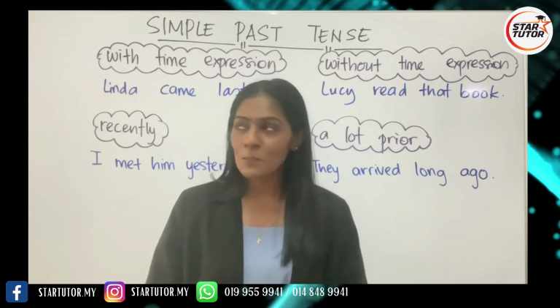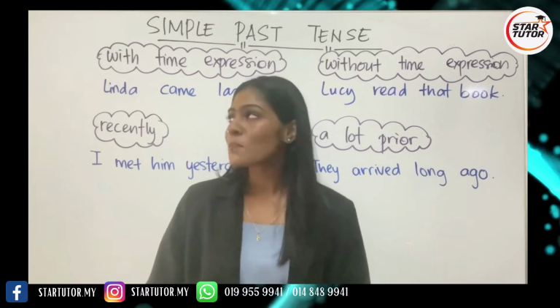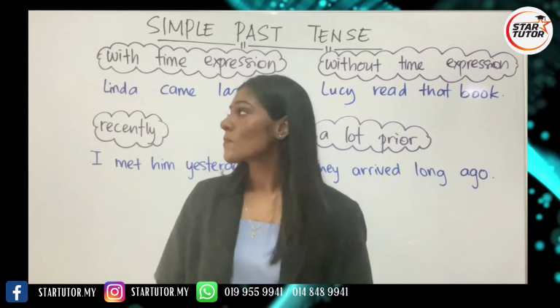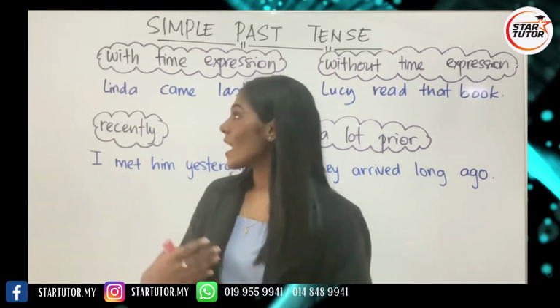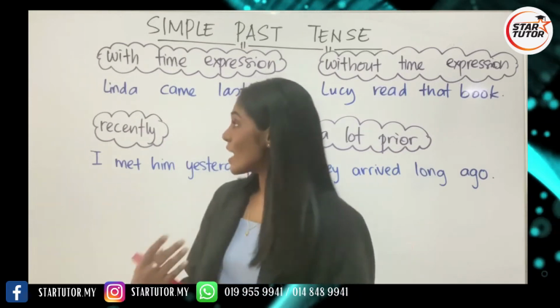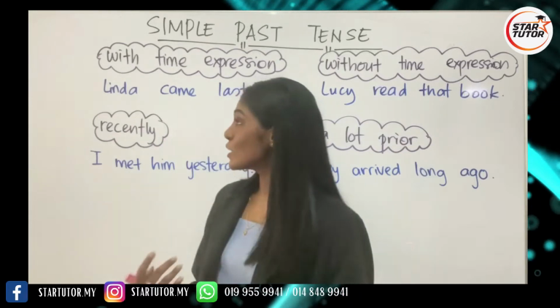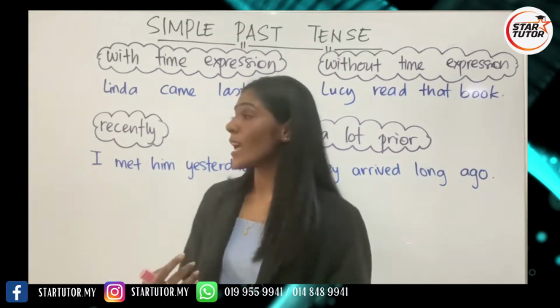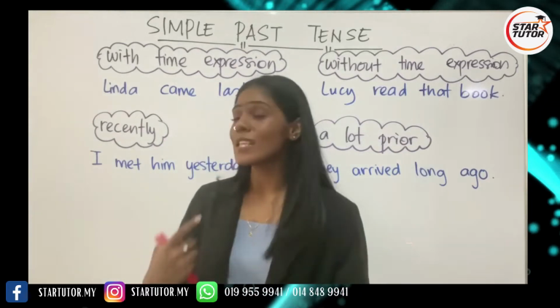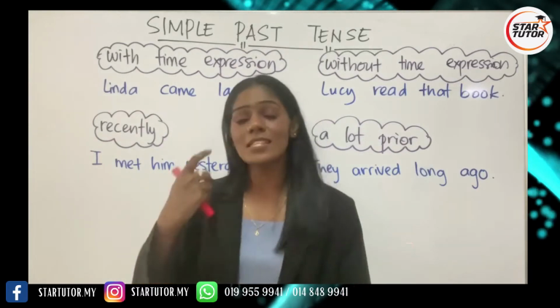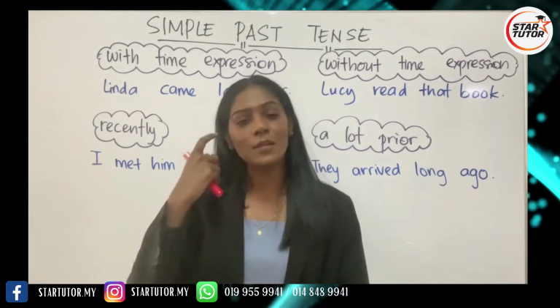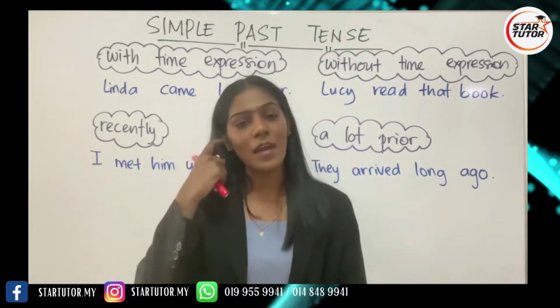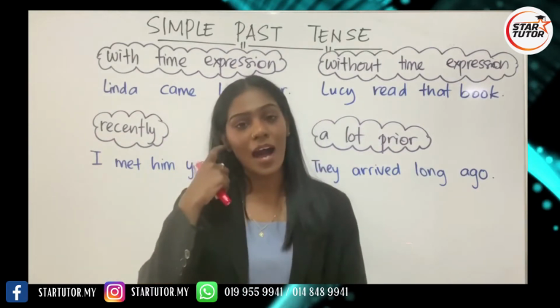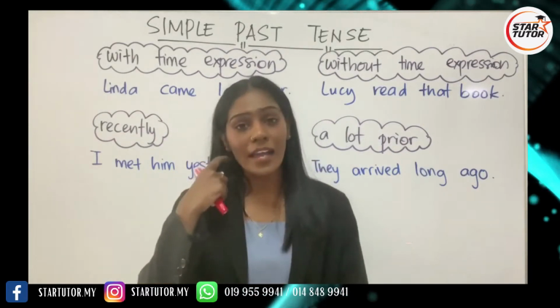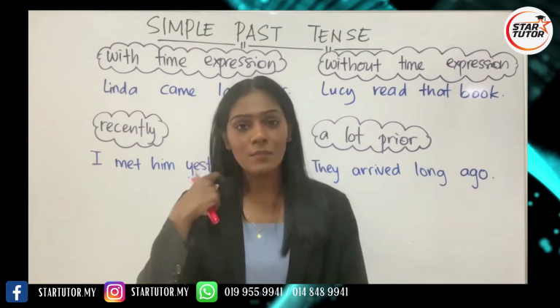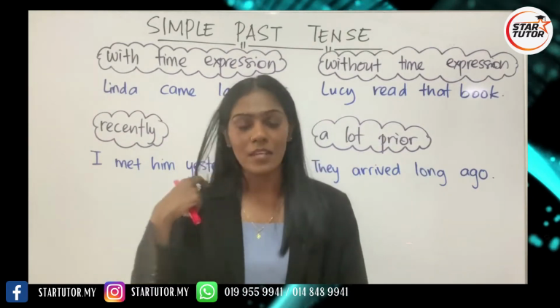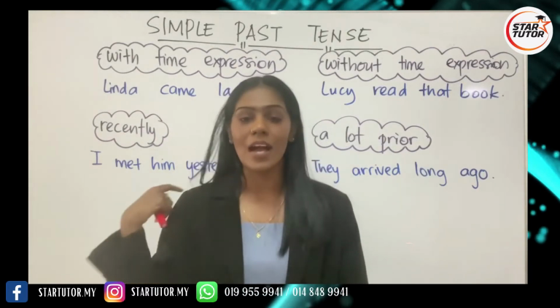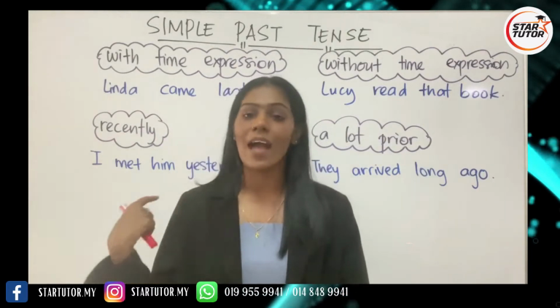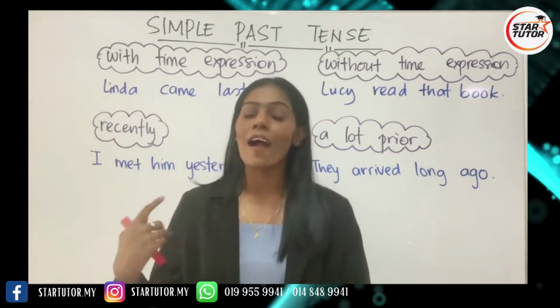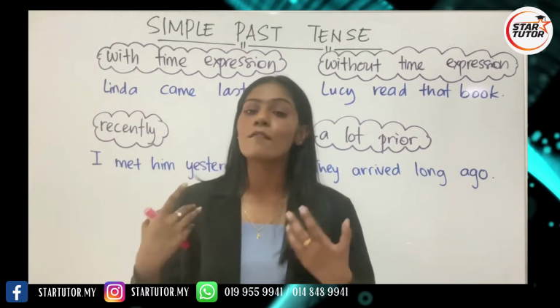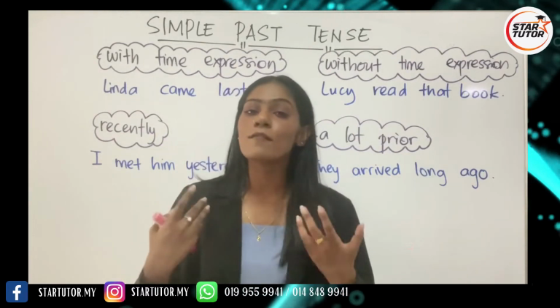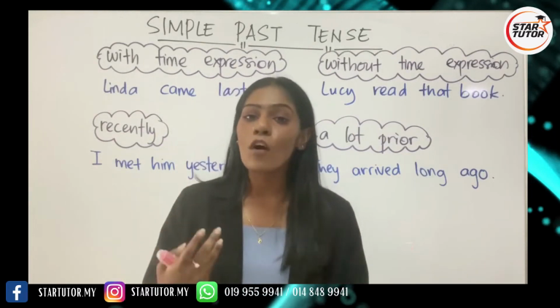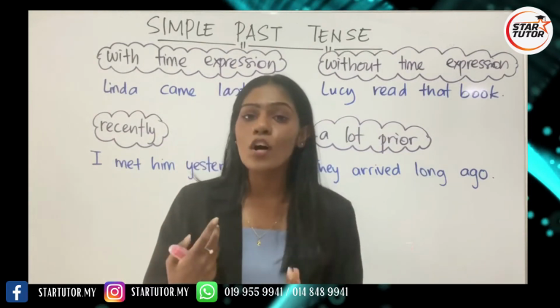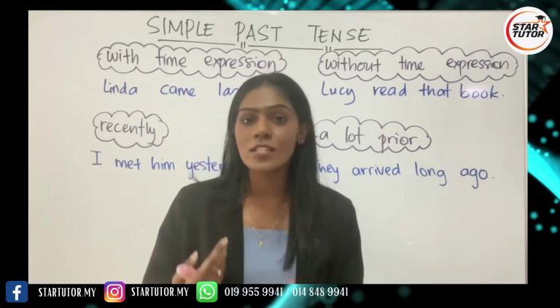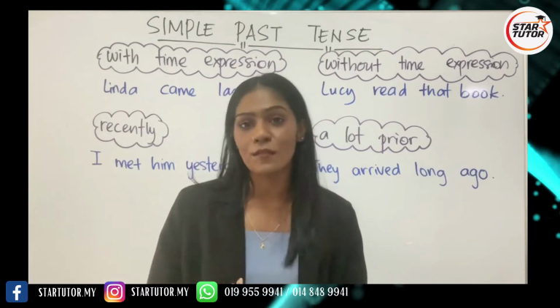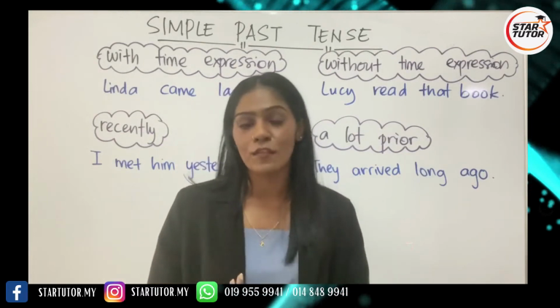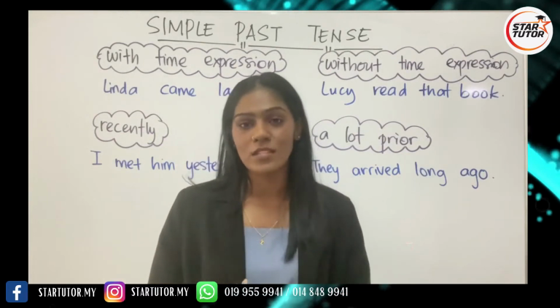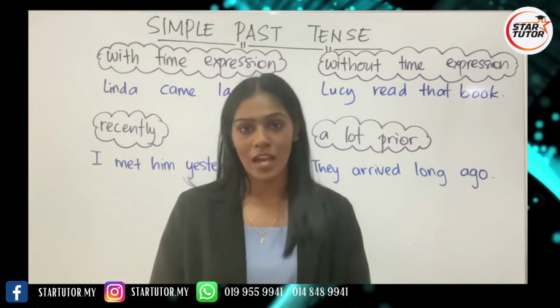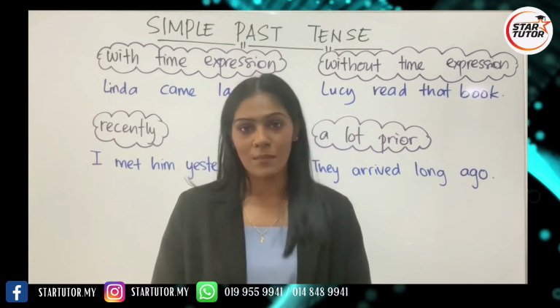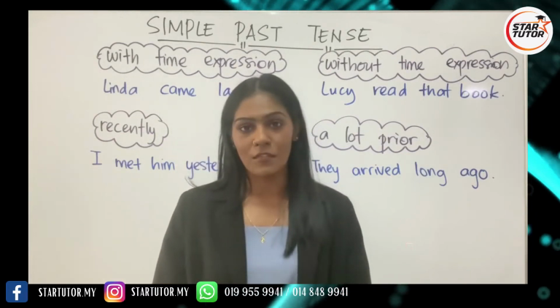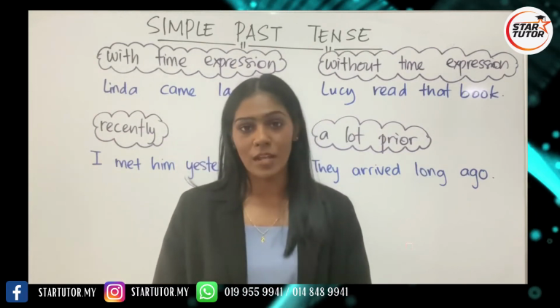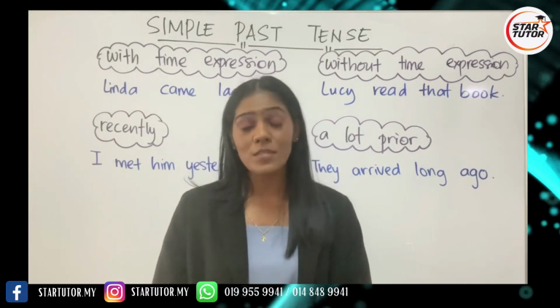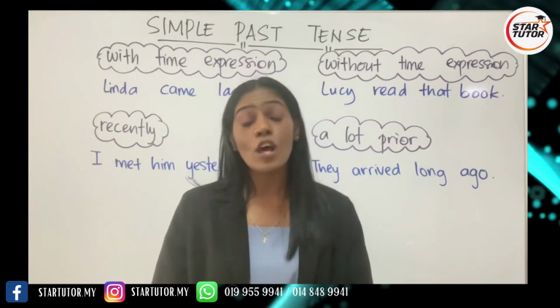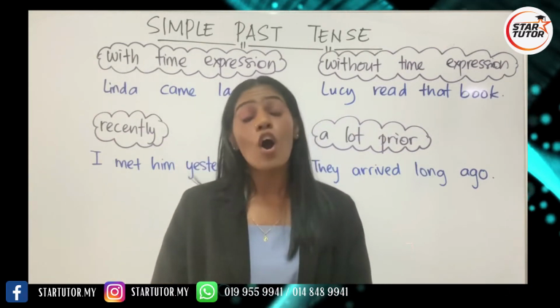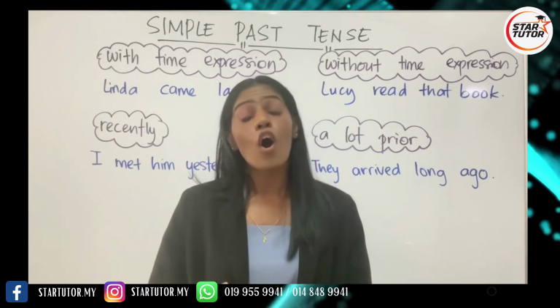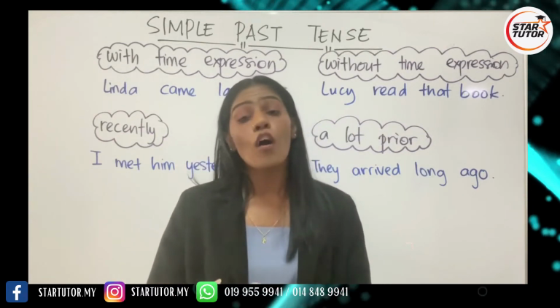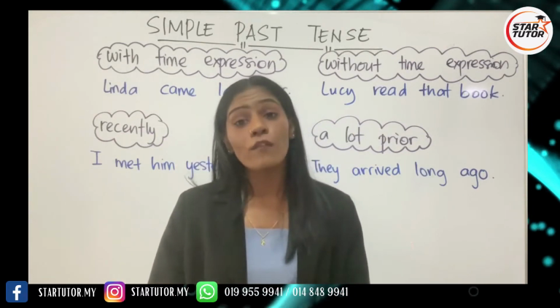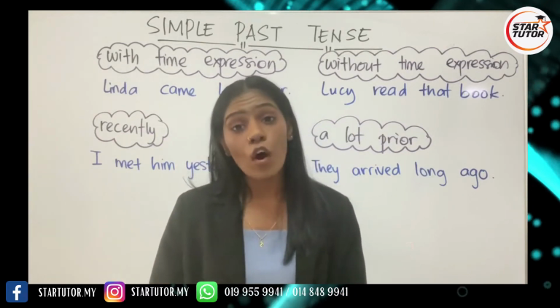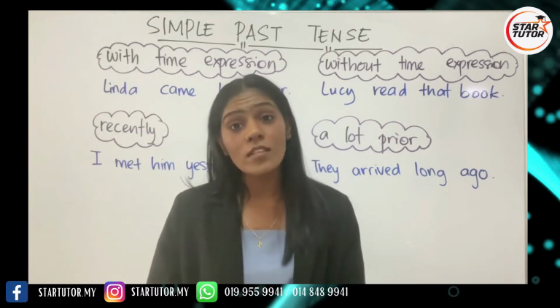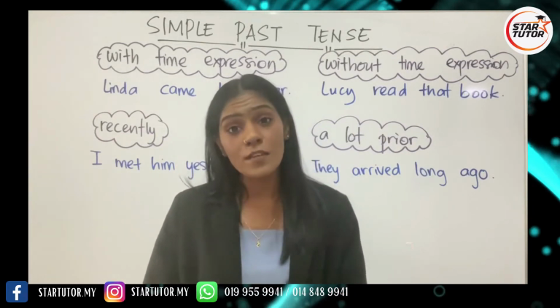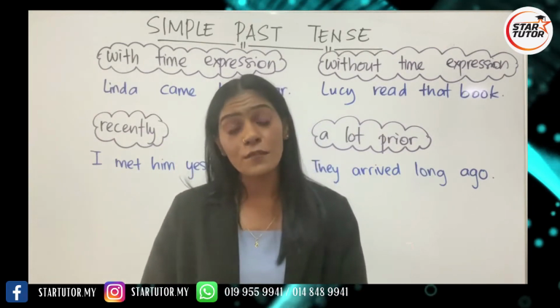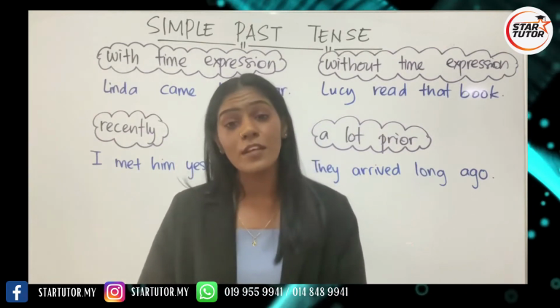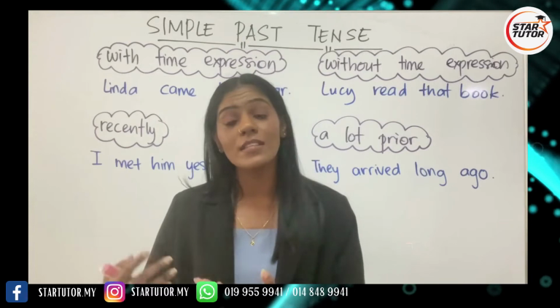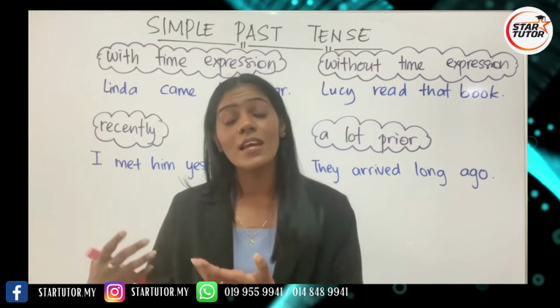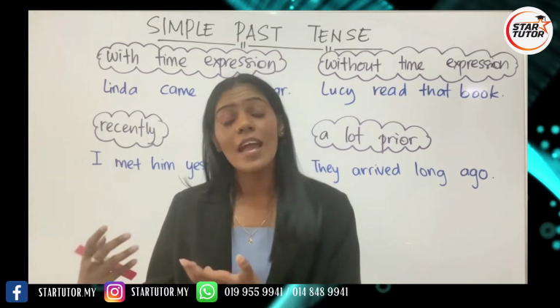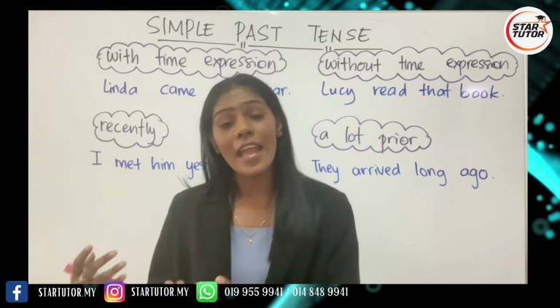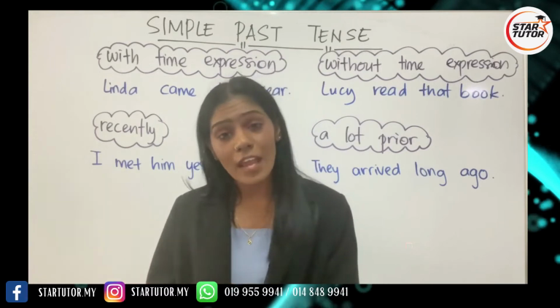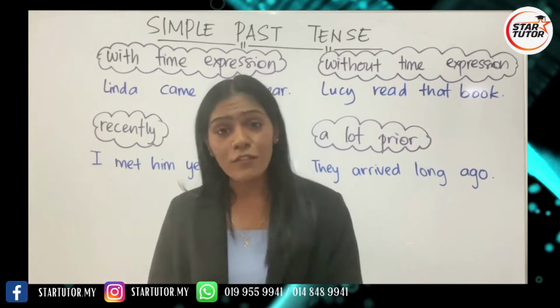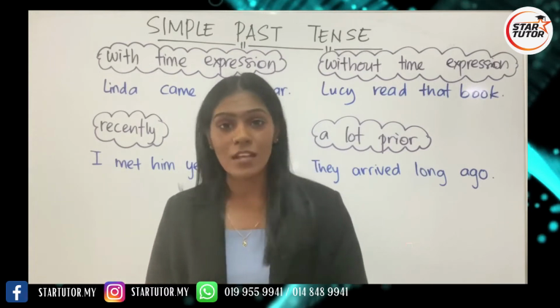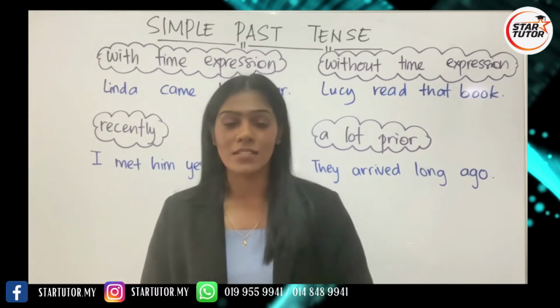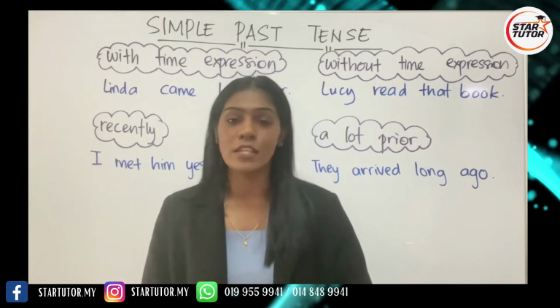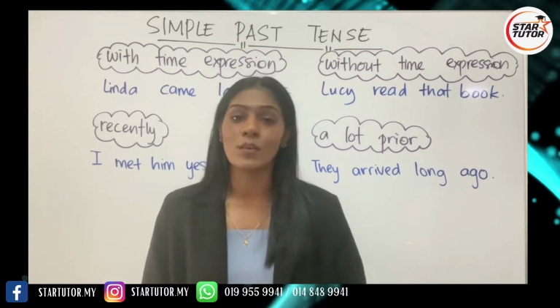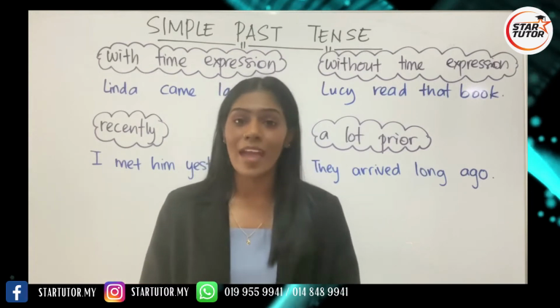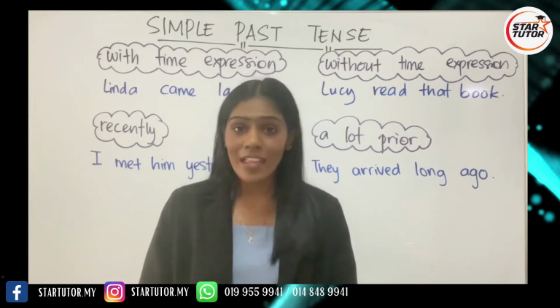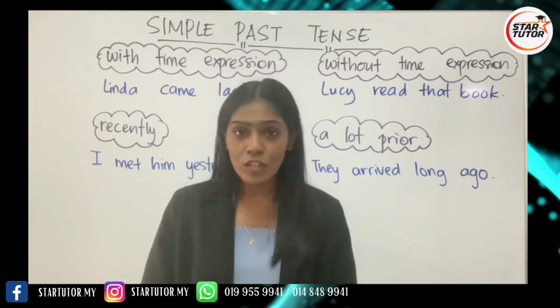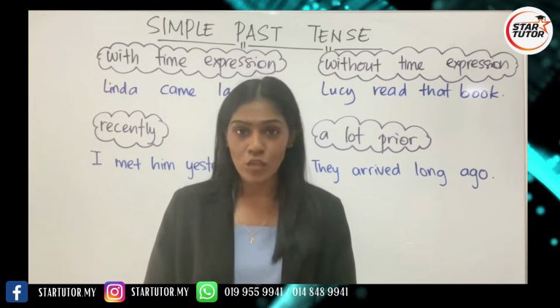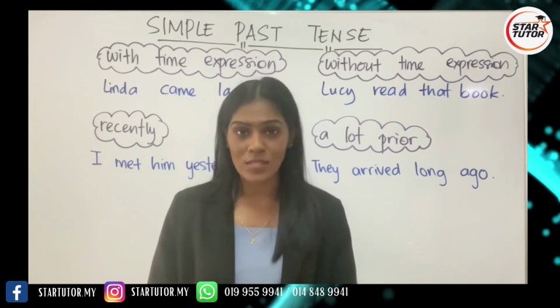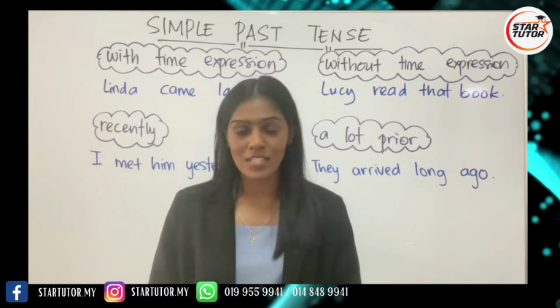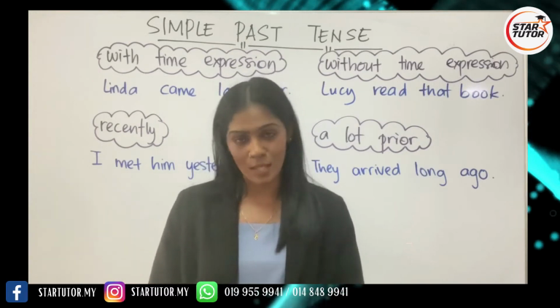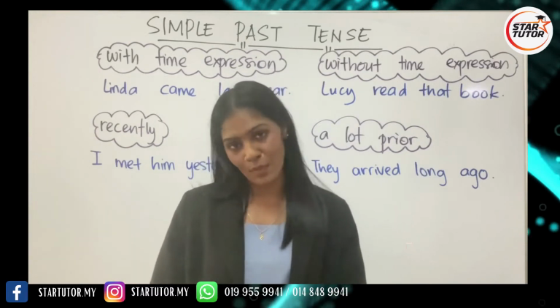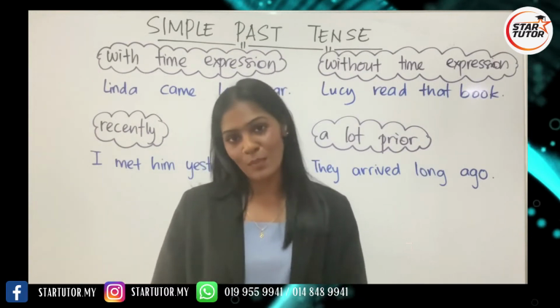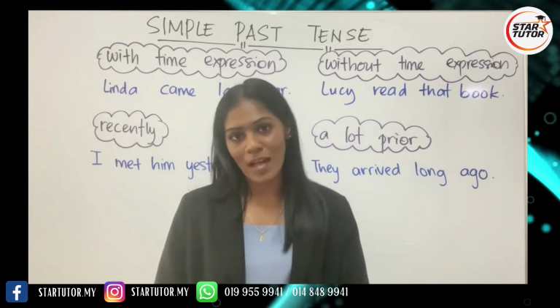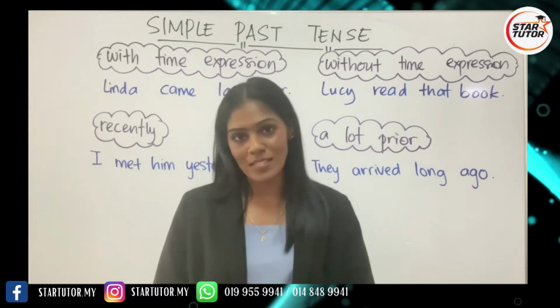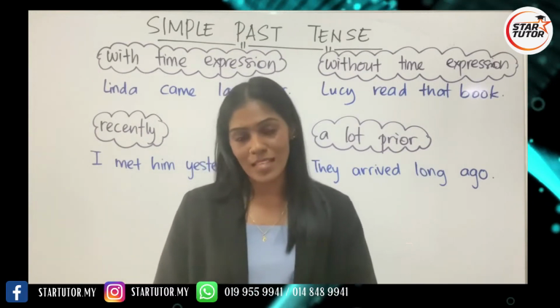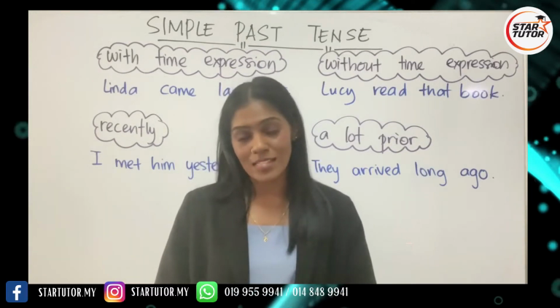As you can see behind me, I have four different time frames — four different areas where you can use simple past tense.